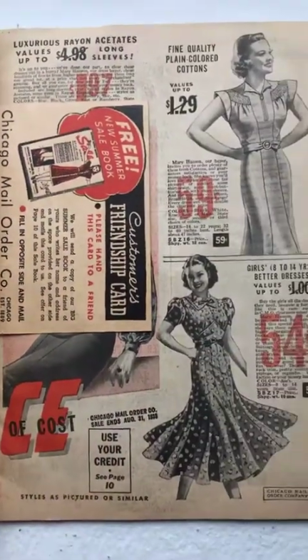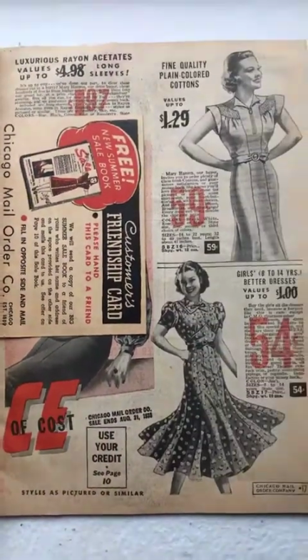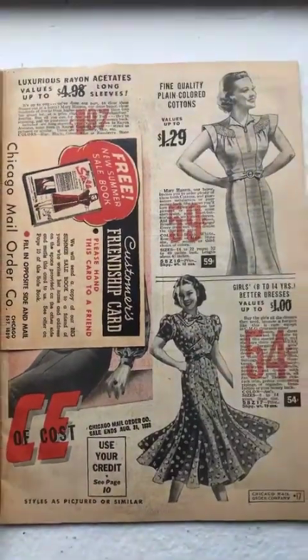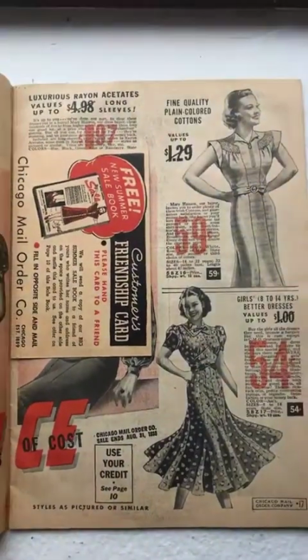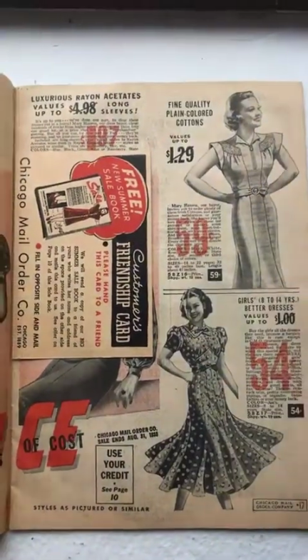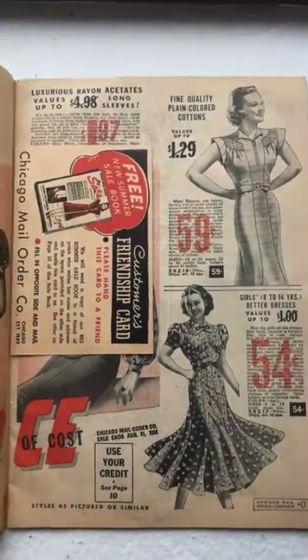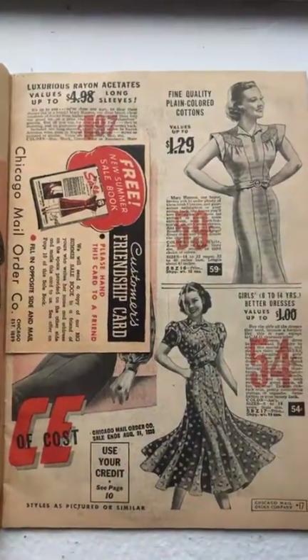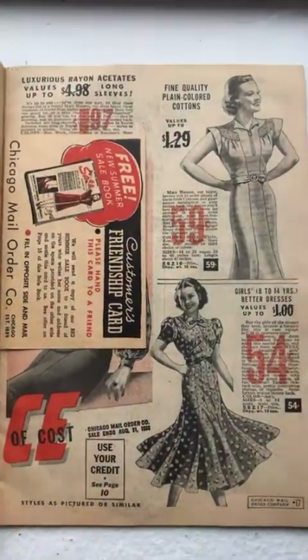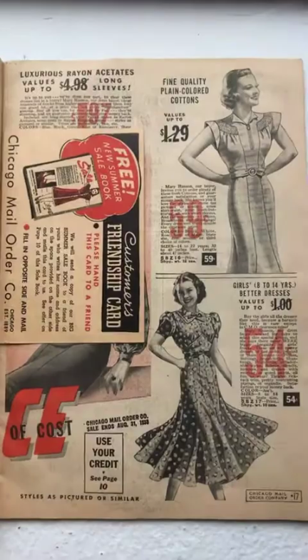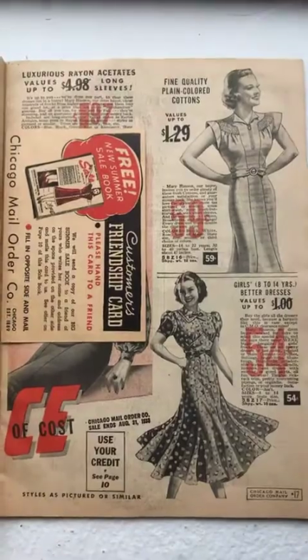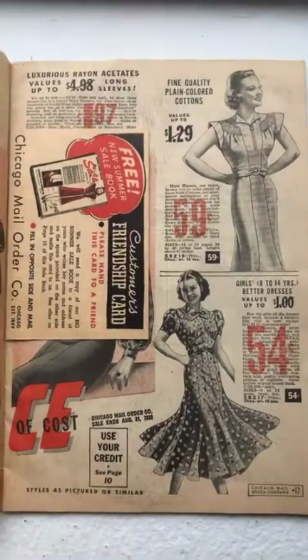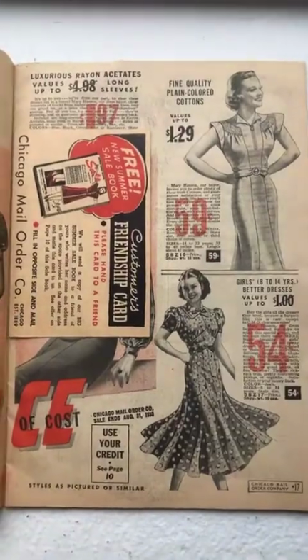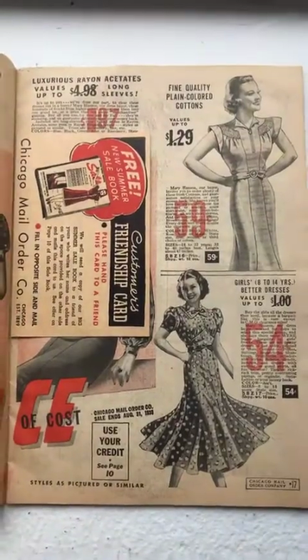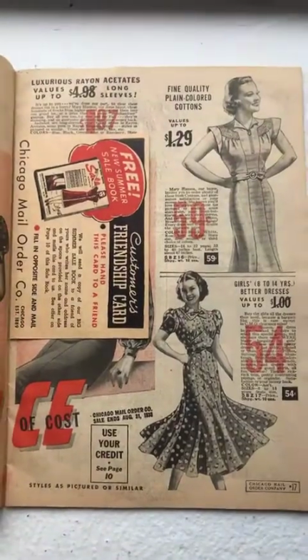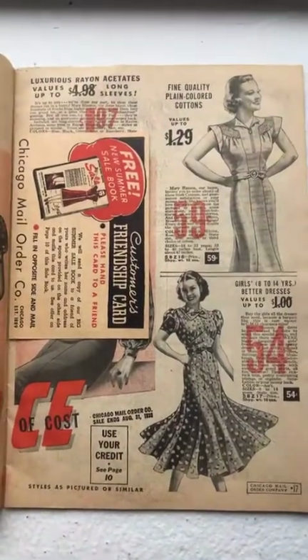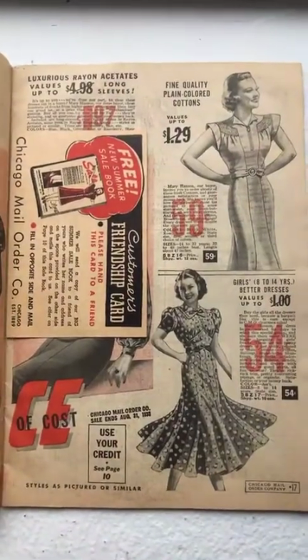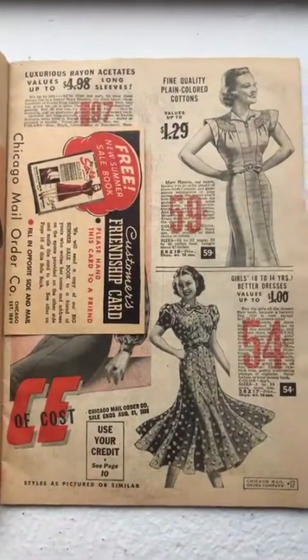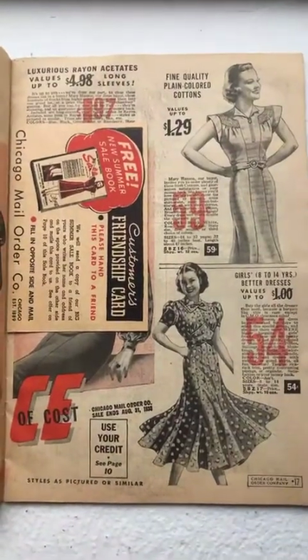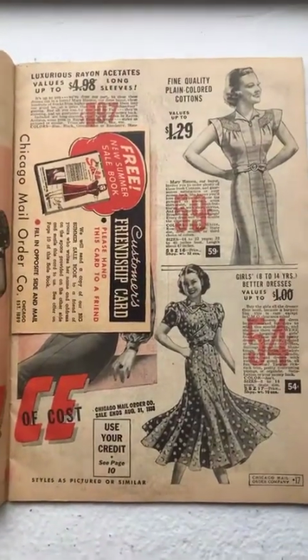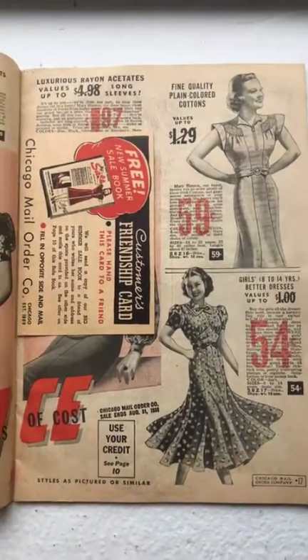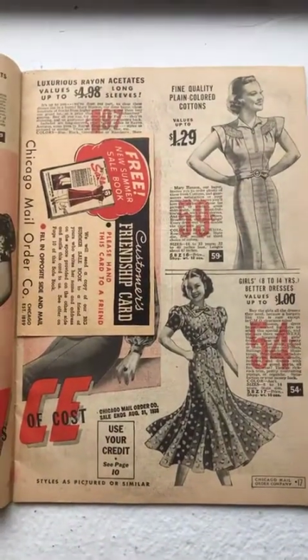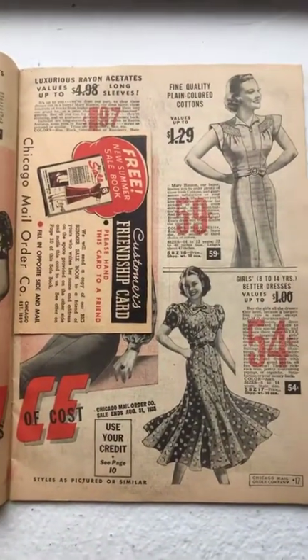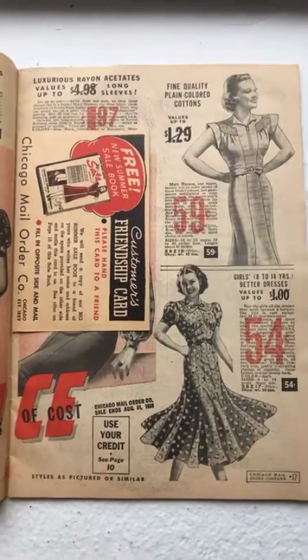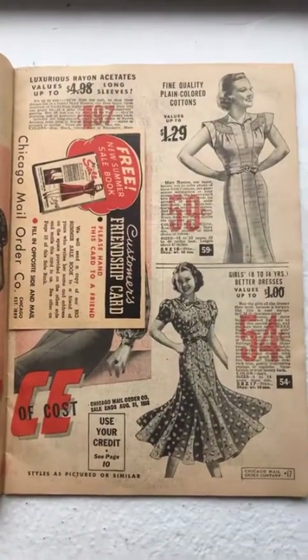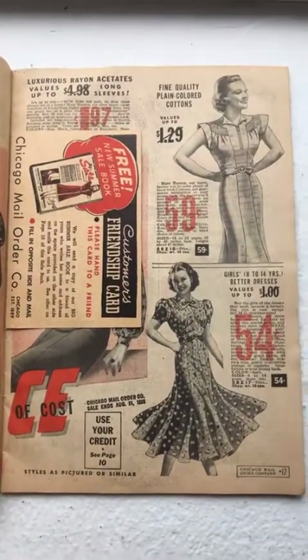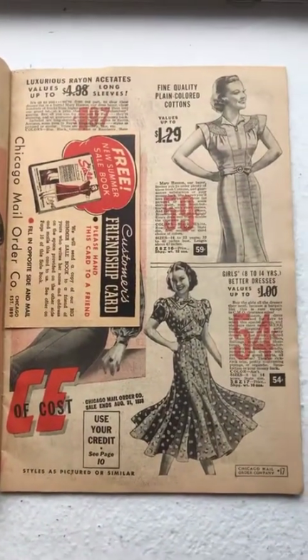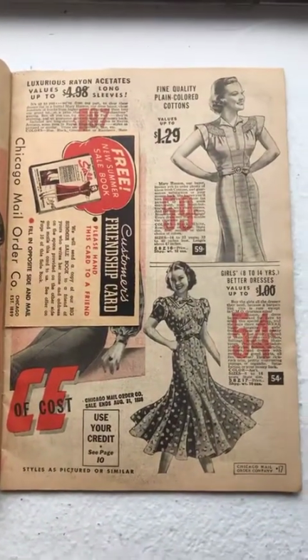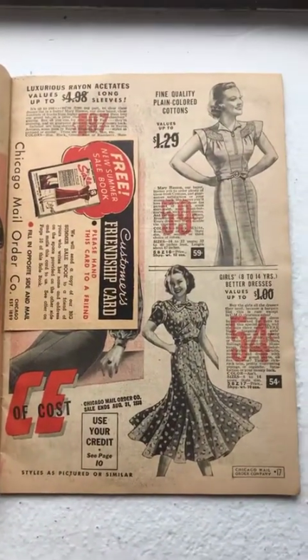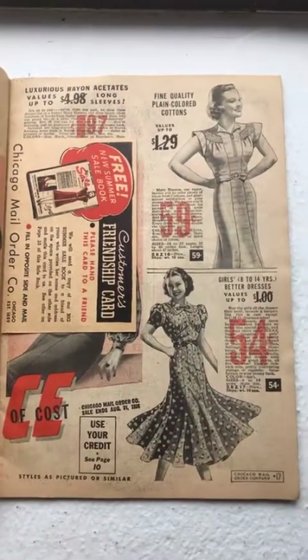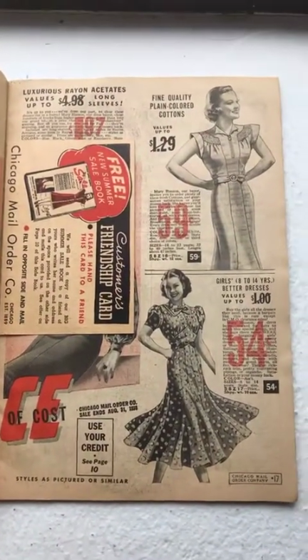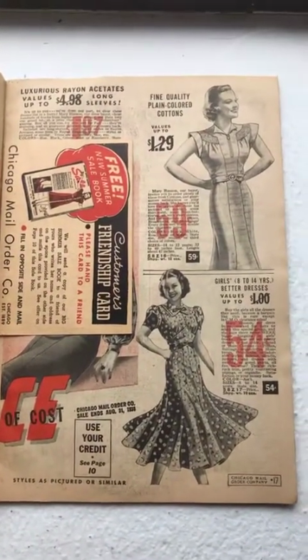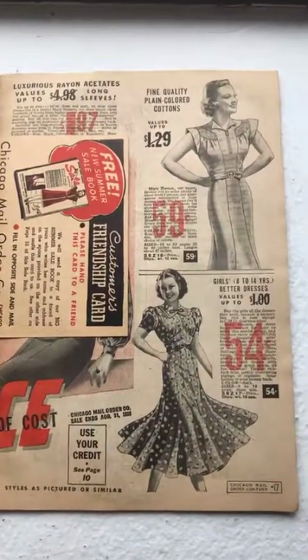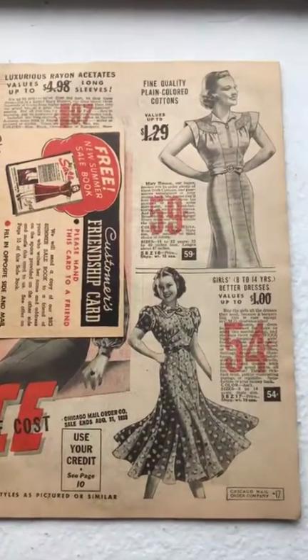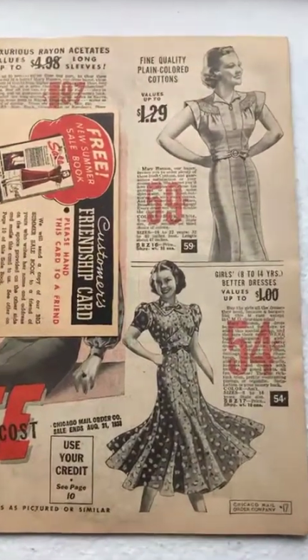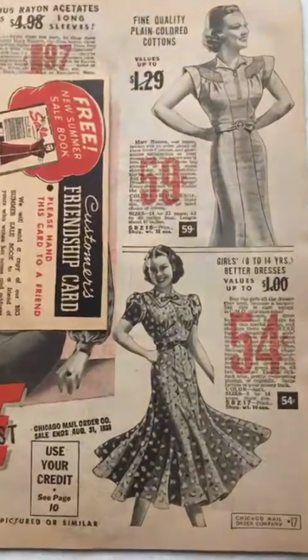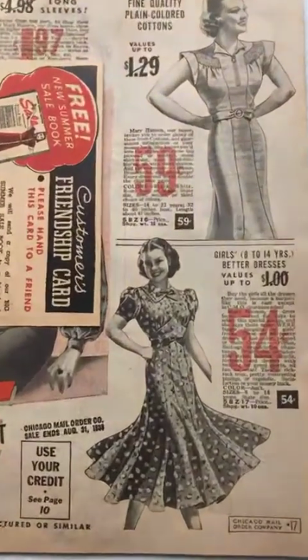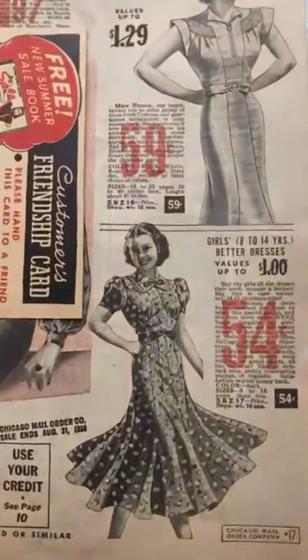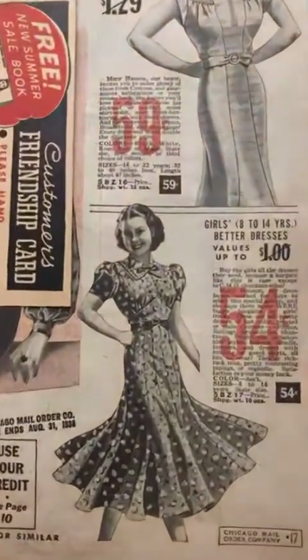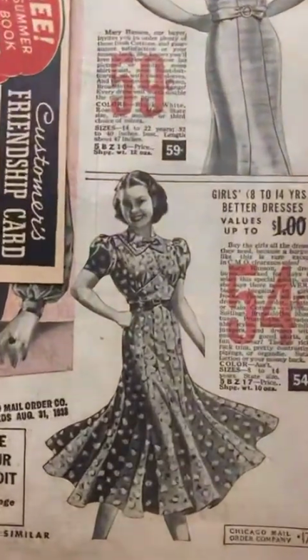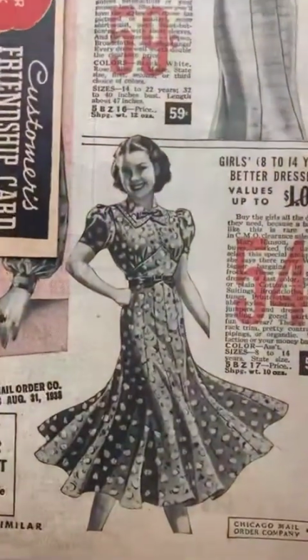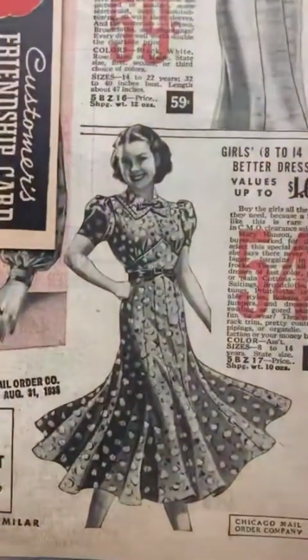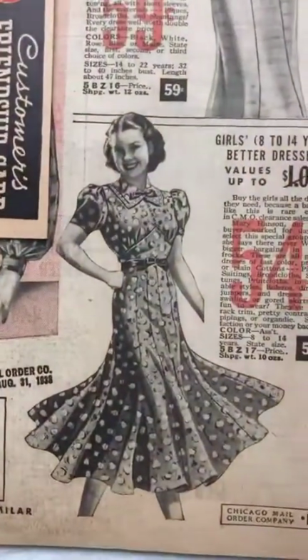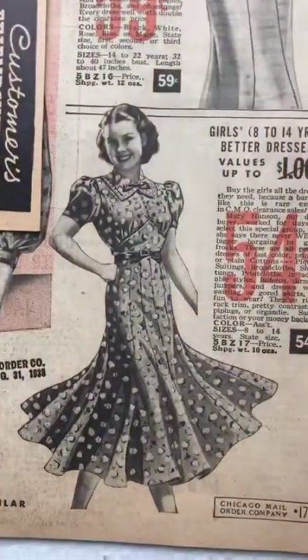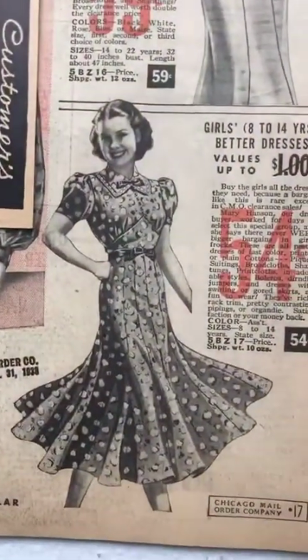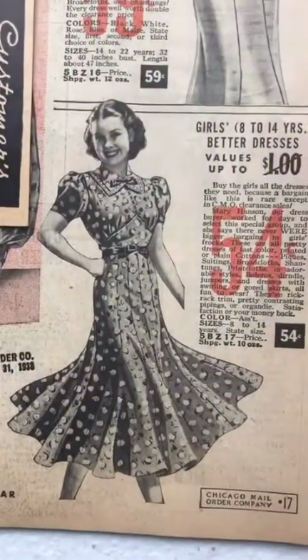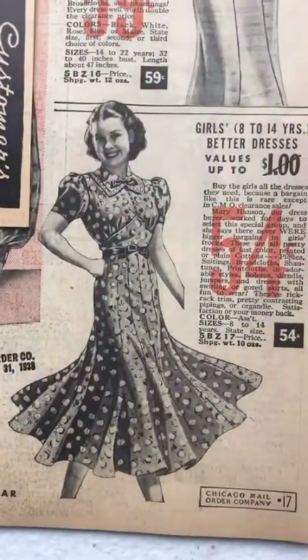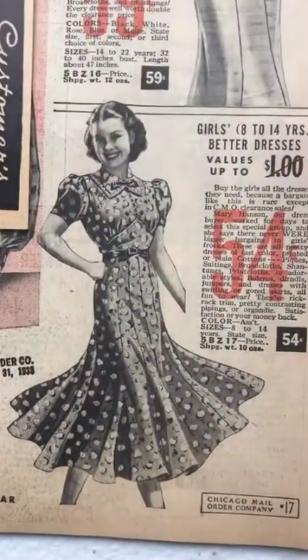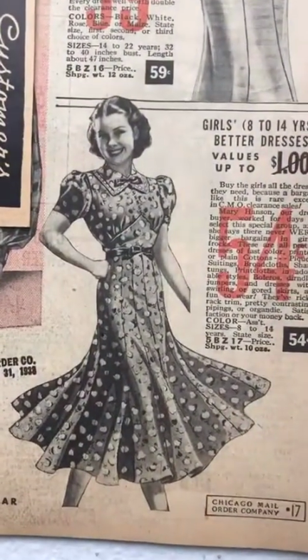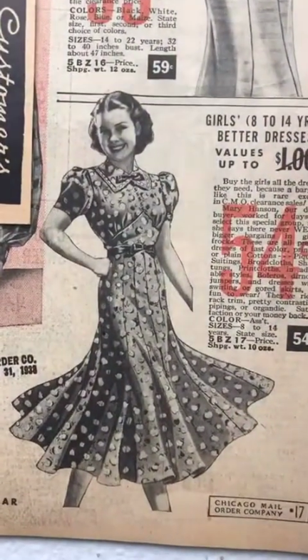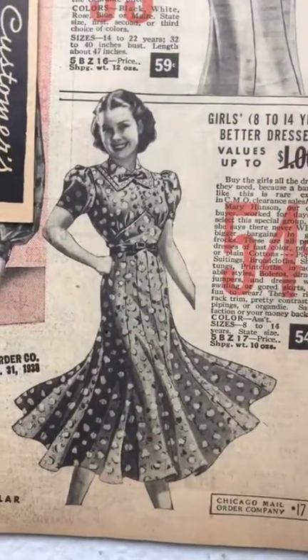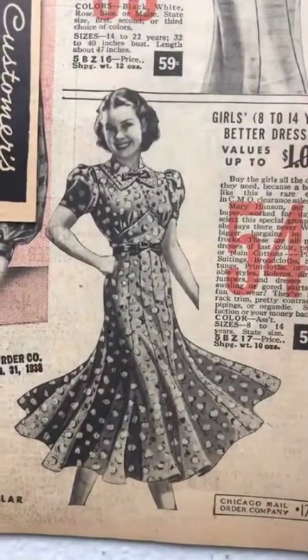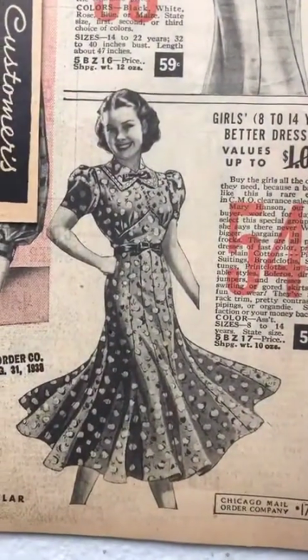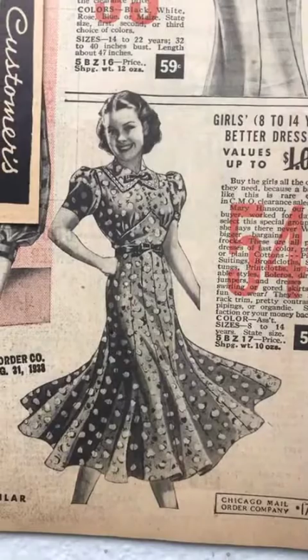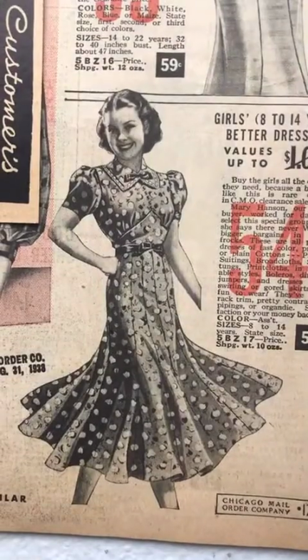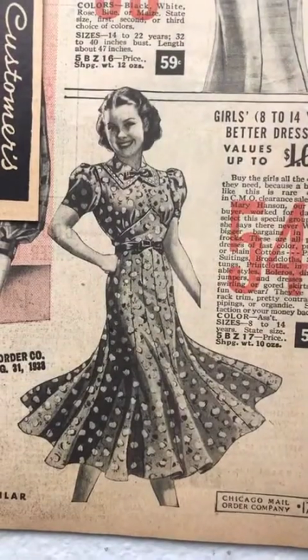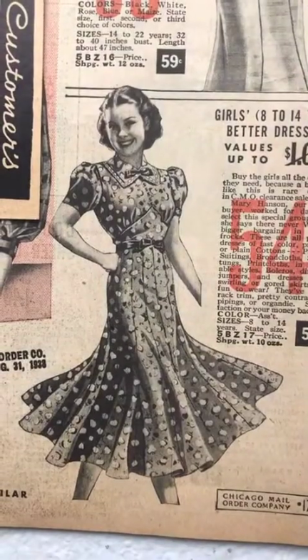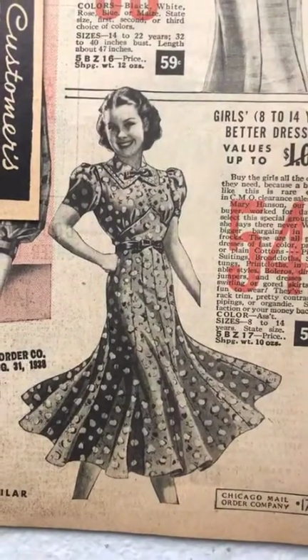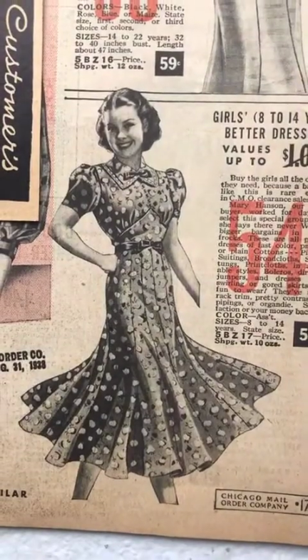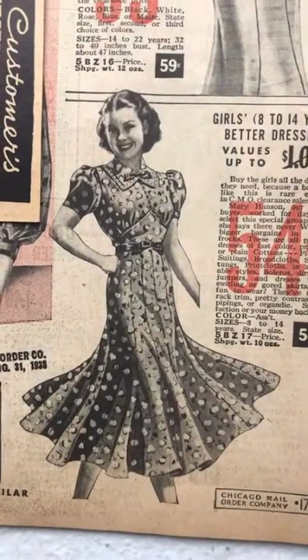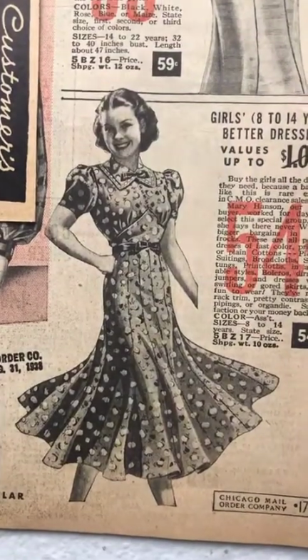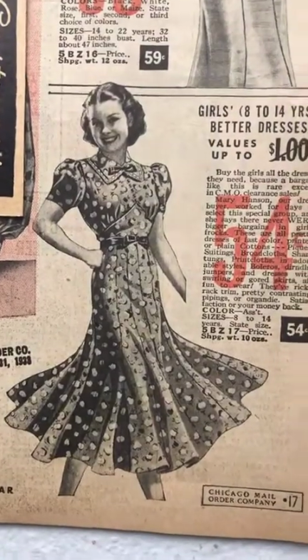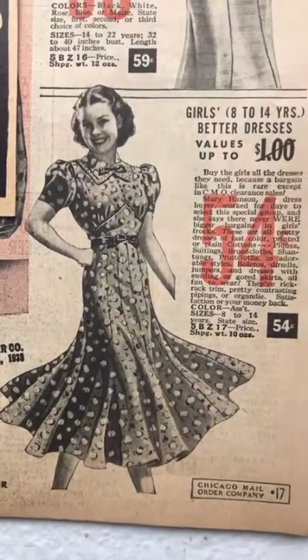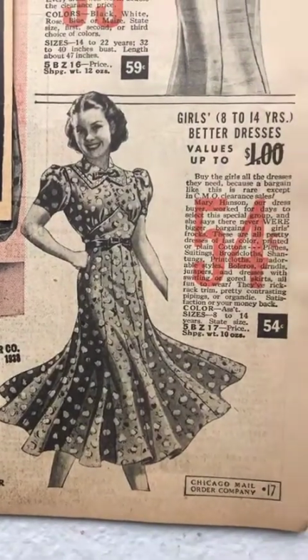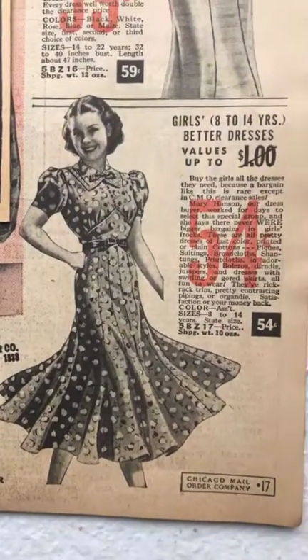I think they're showing how full the sweep of the skirt is — there must have been magic involved in matching that print.